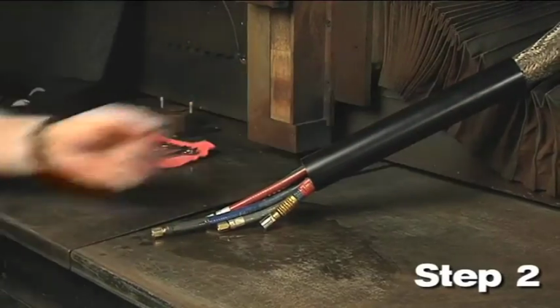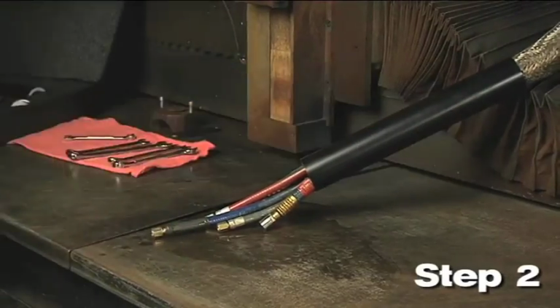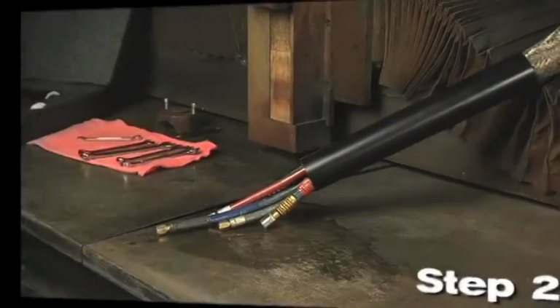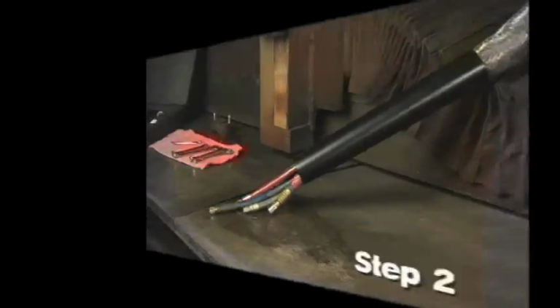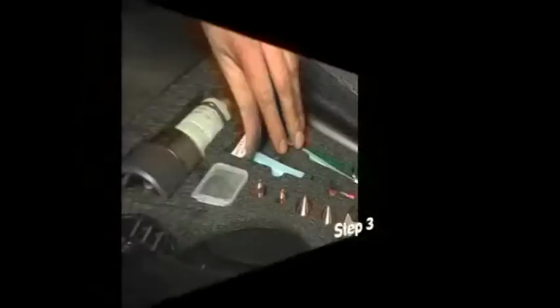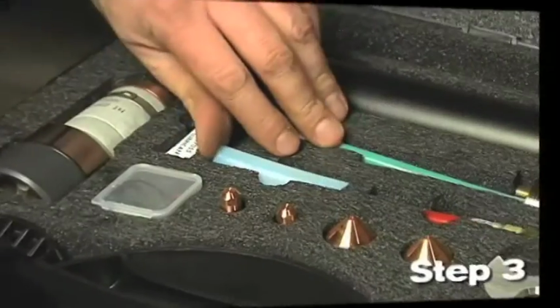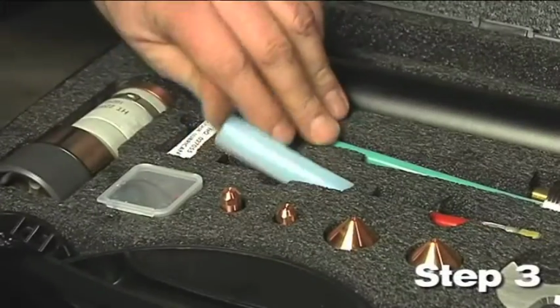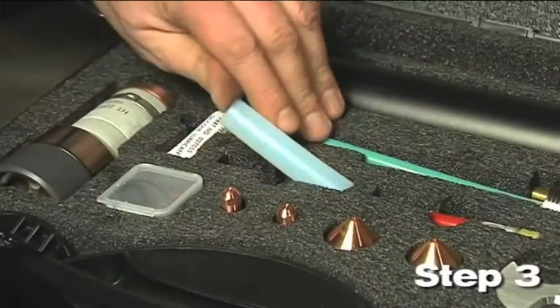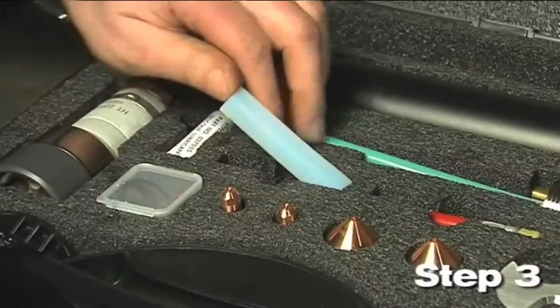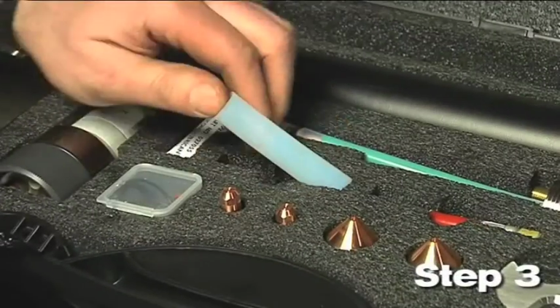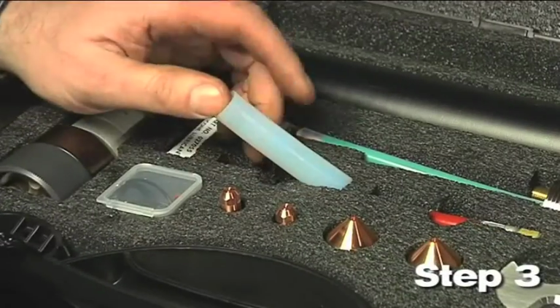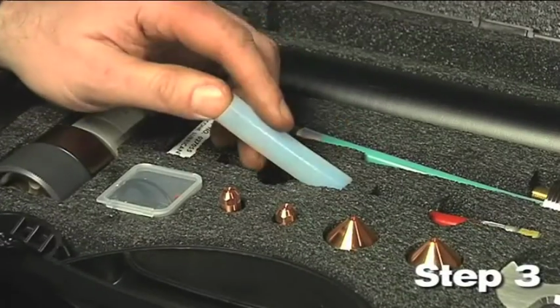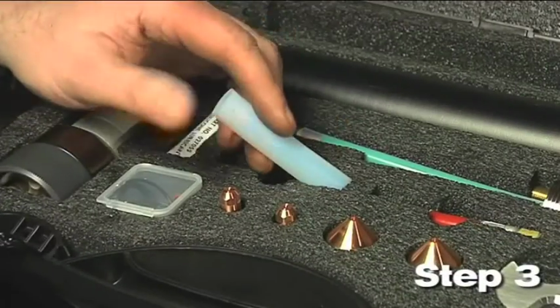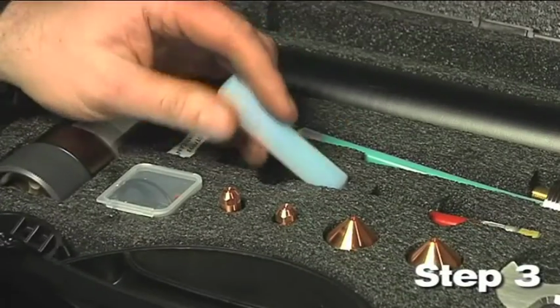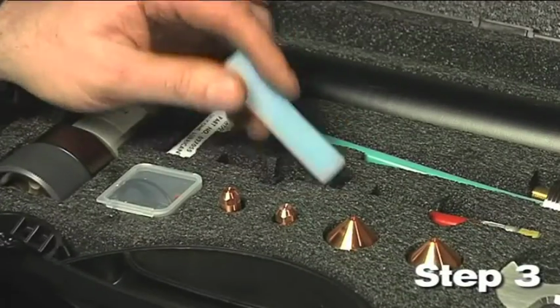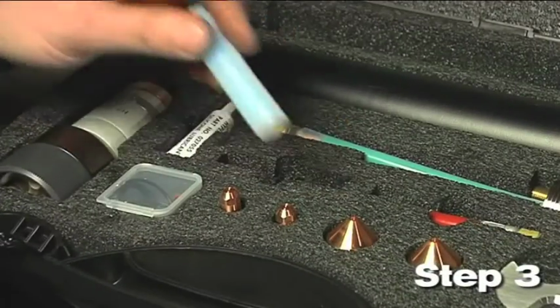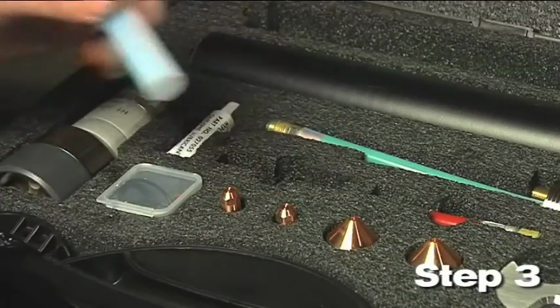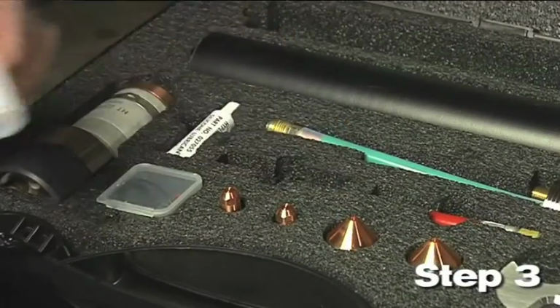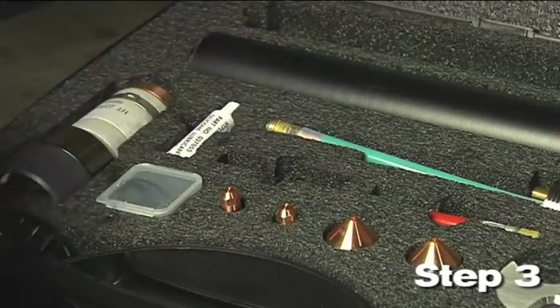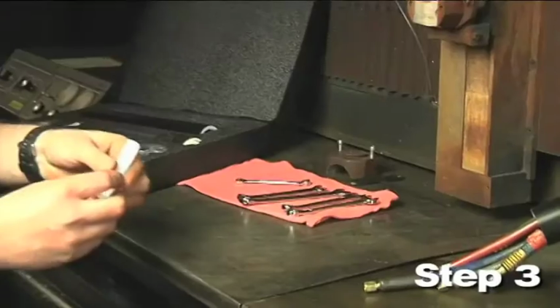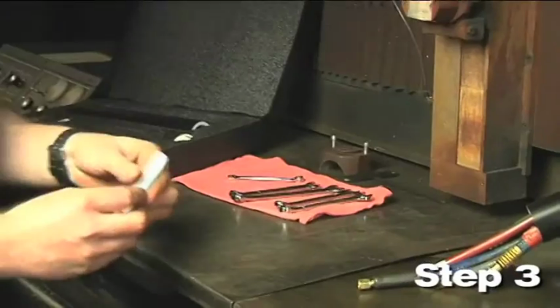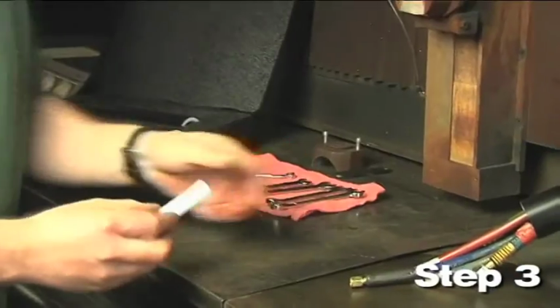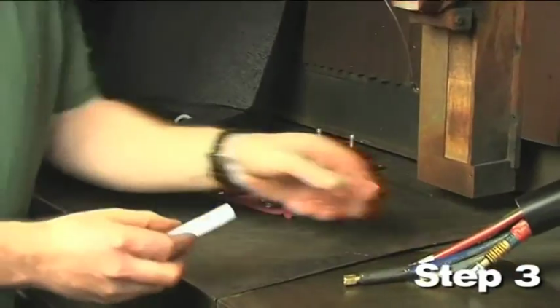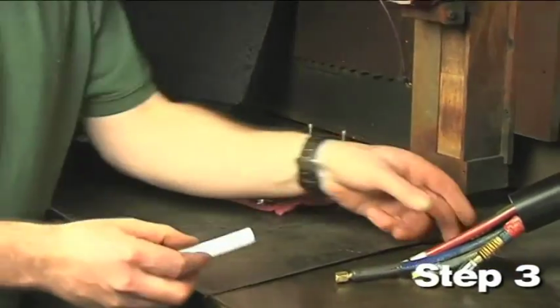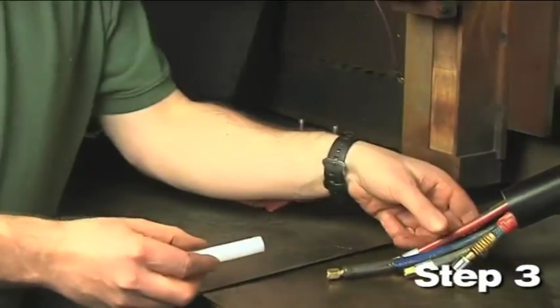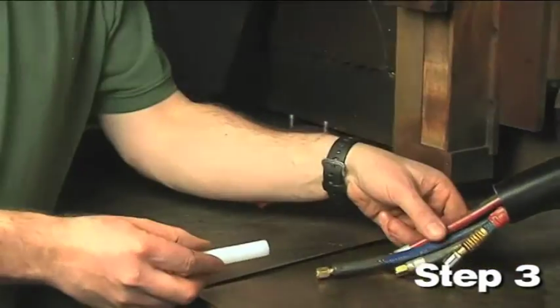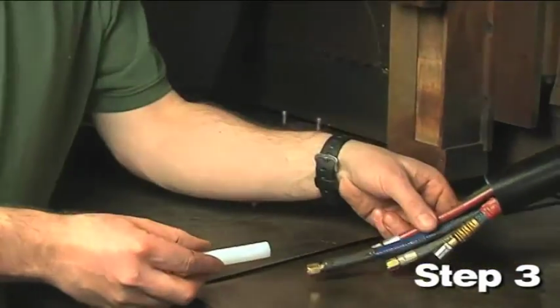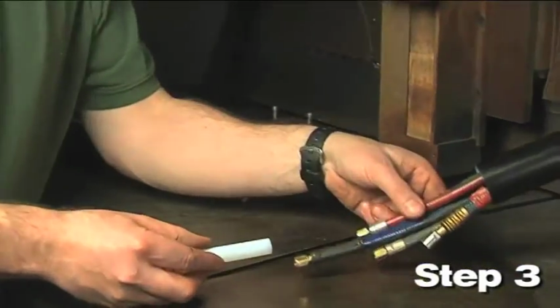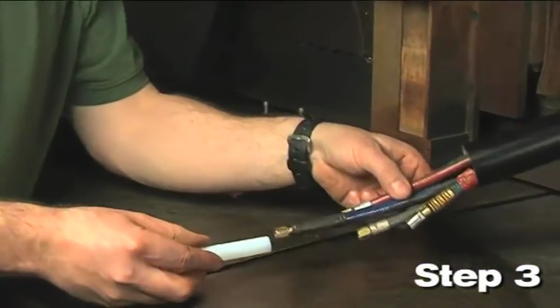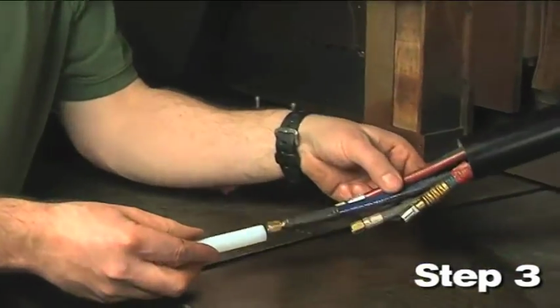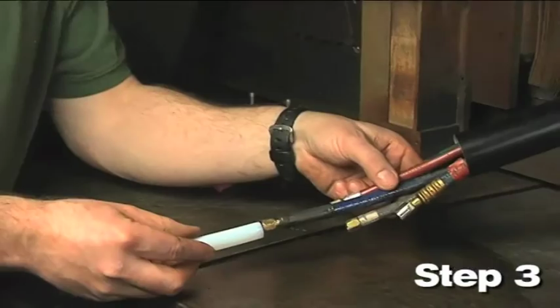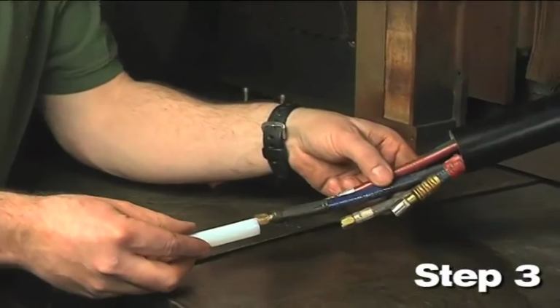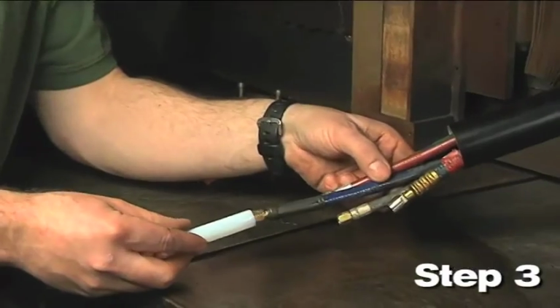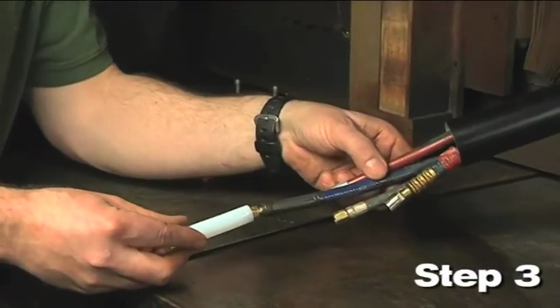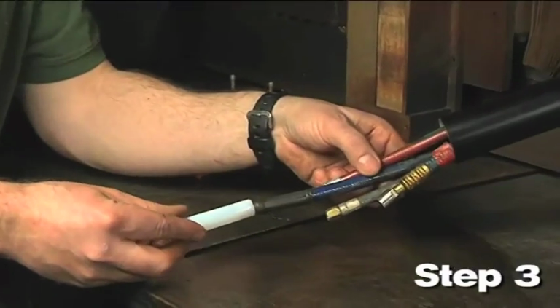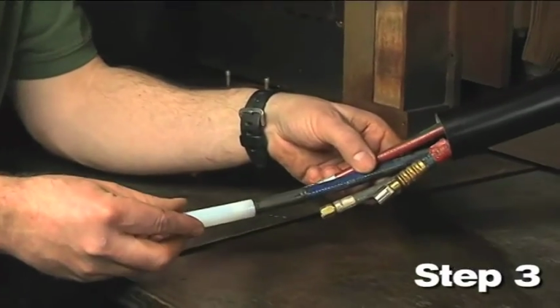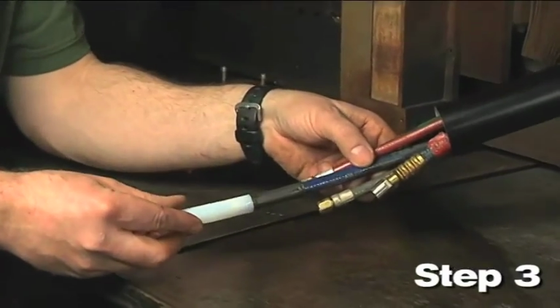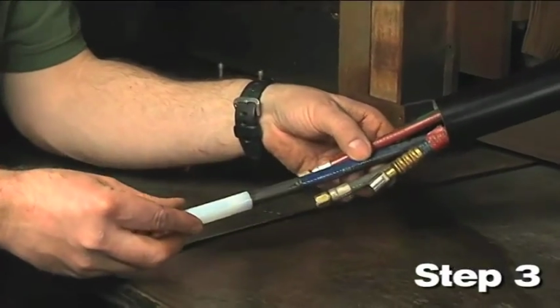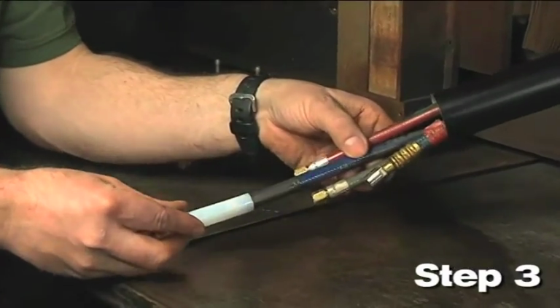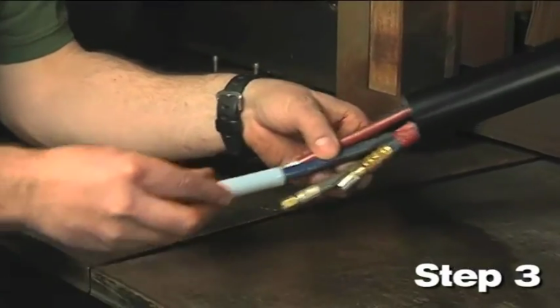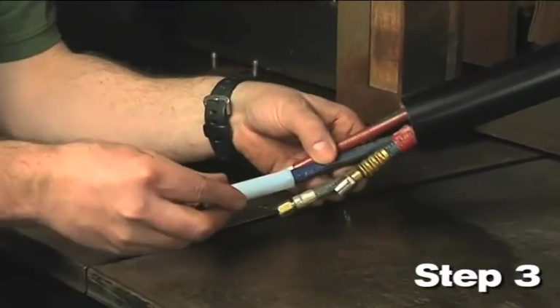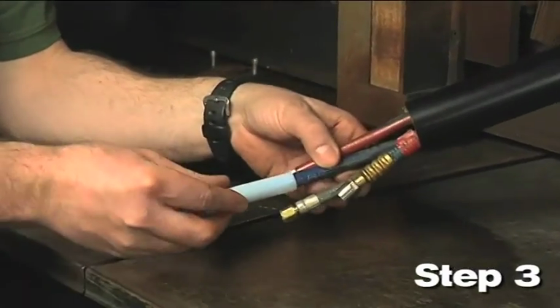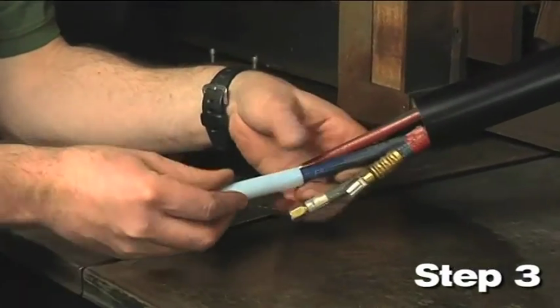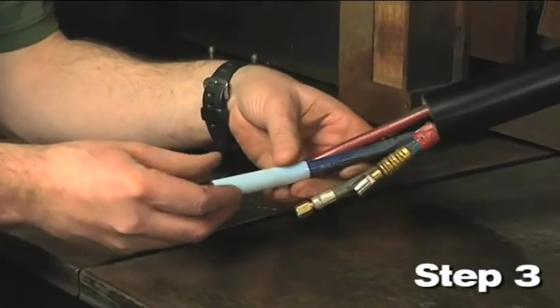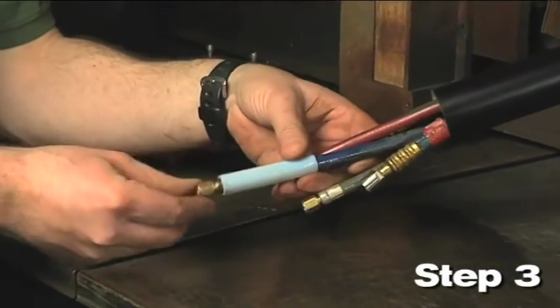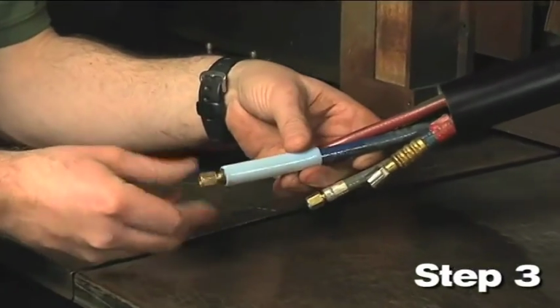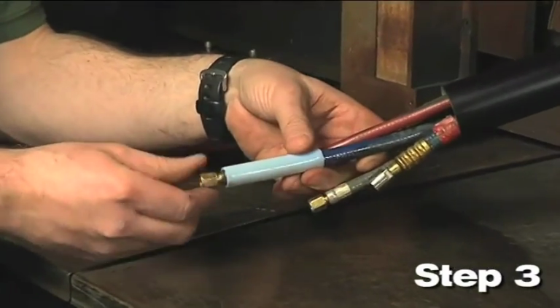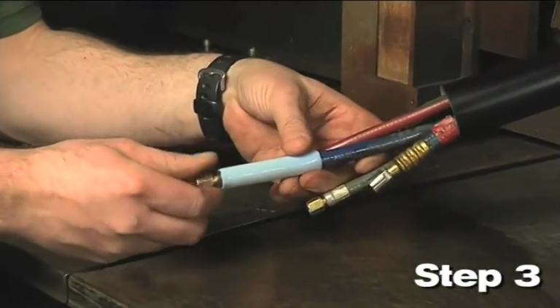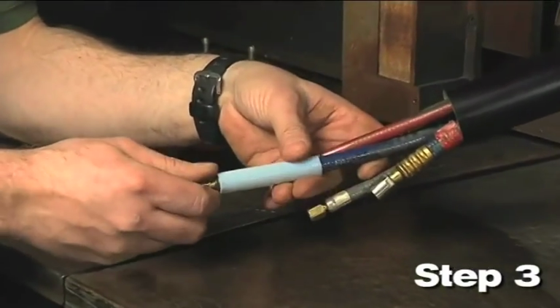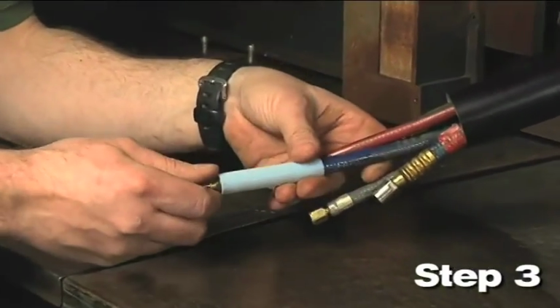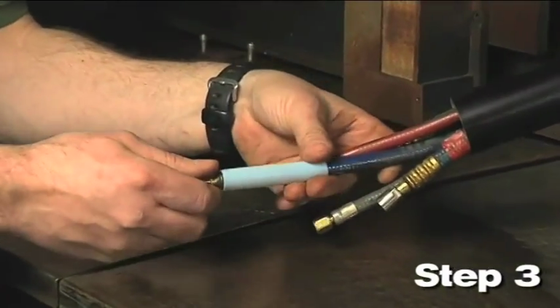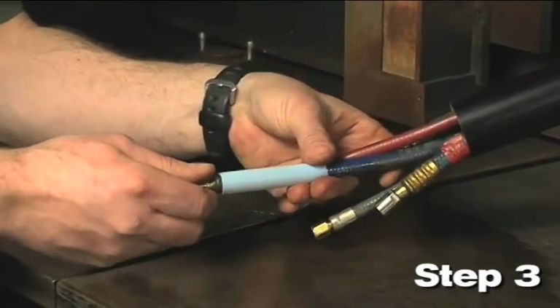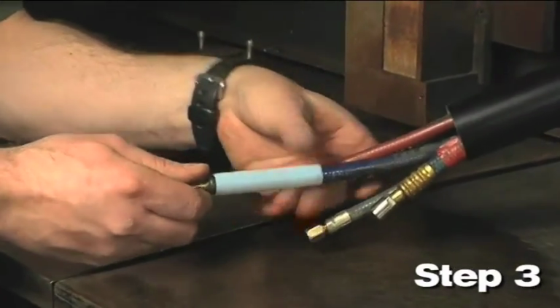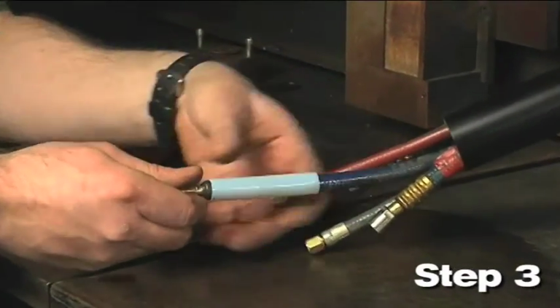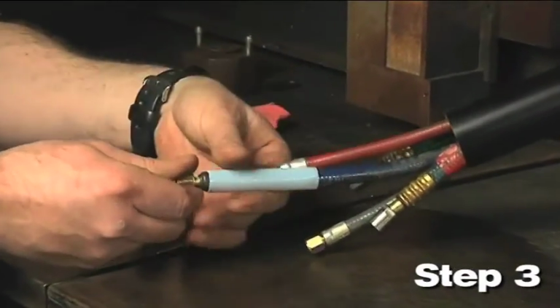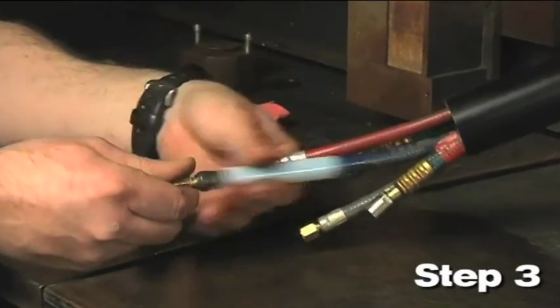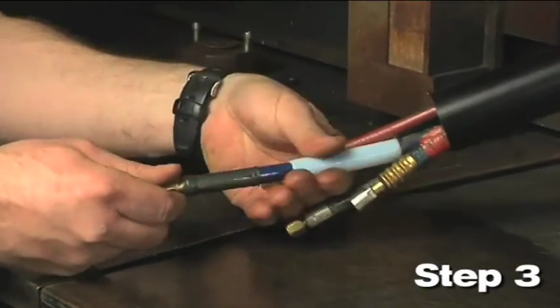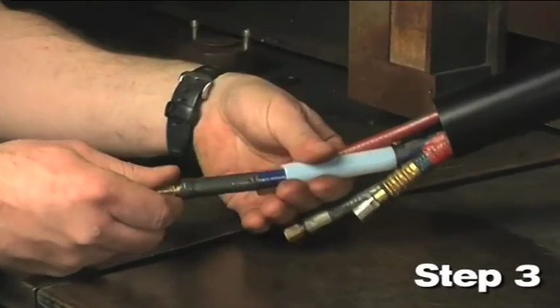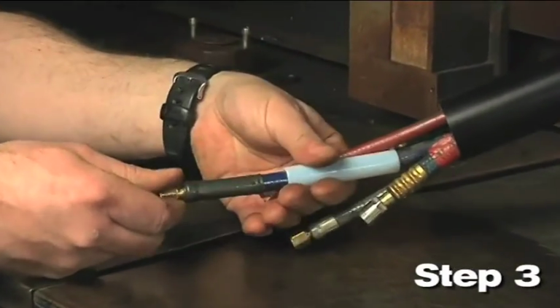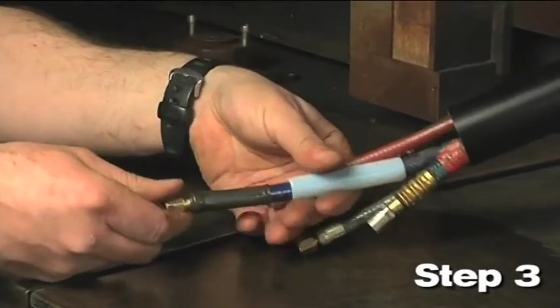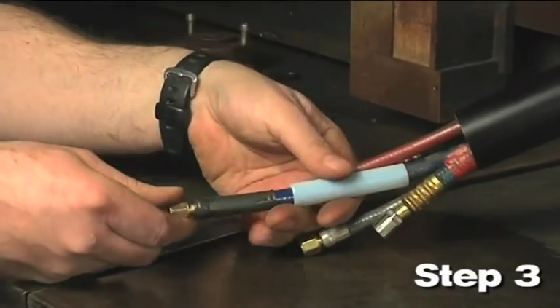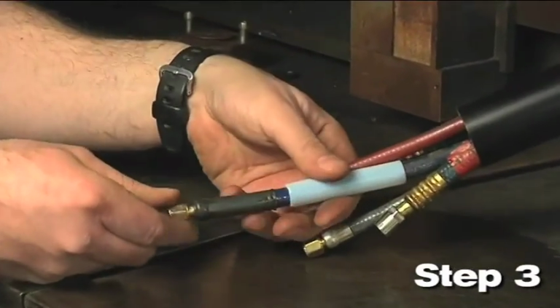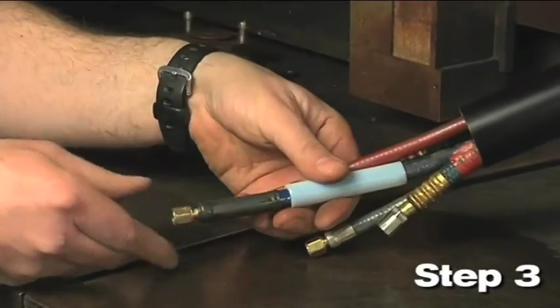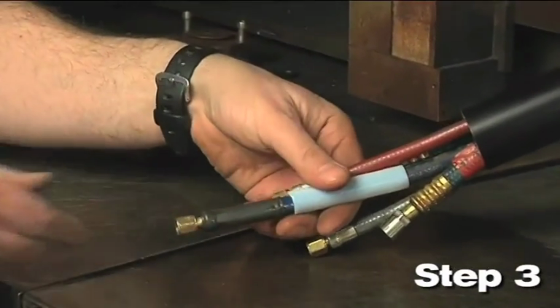Step 3: Slide the clear 3 inch long pilot arc lead insulator over the blue gas shield hose before connecting it to the torch.